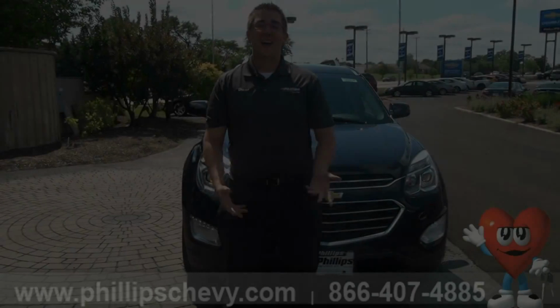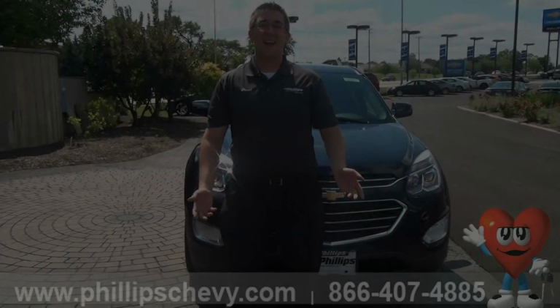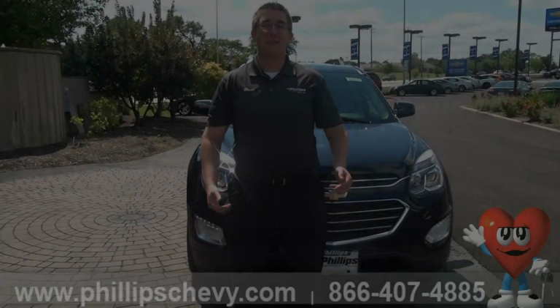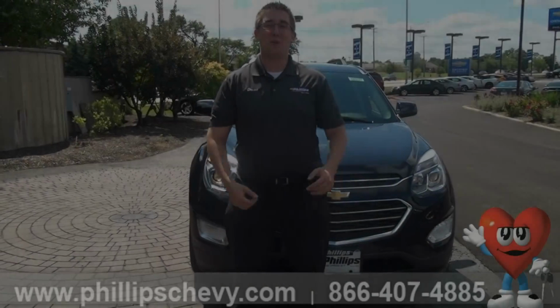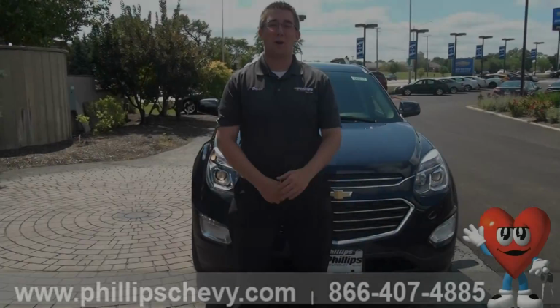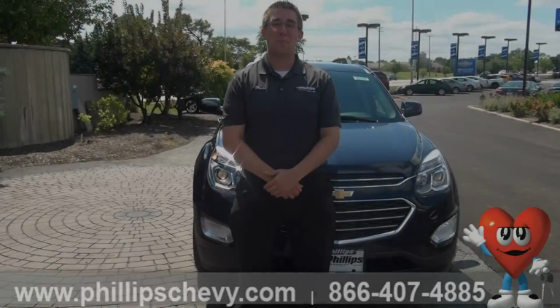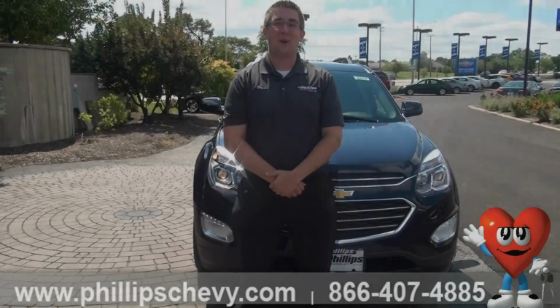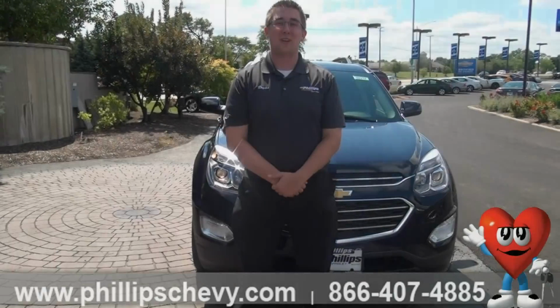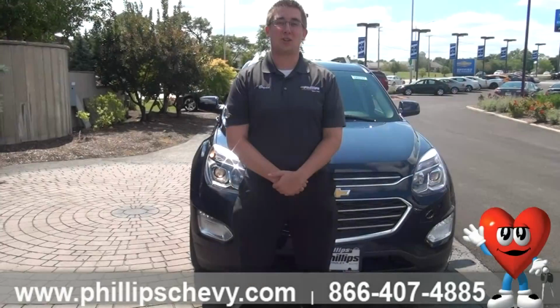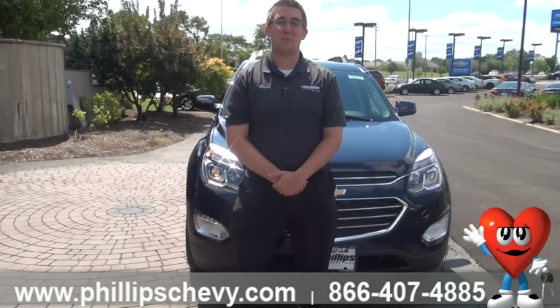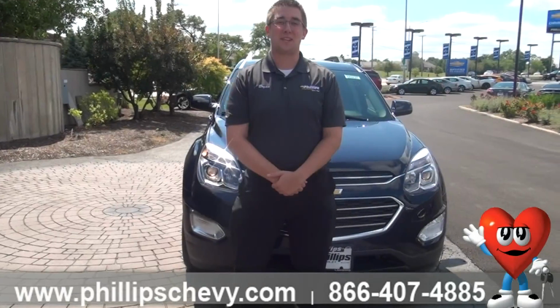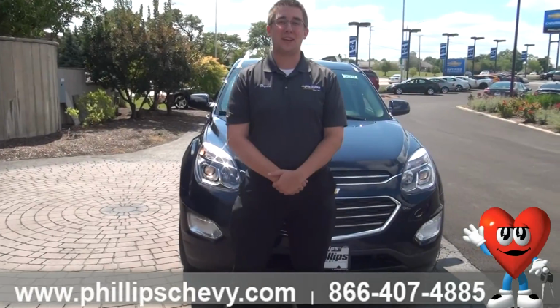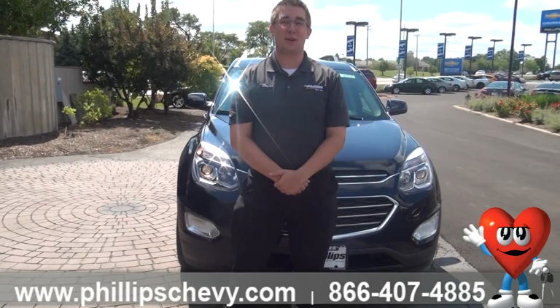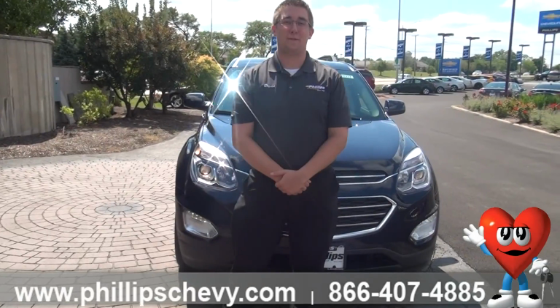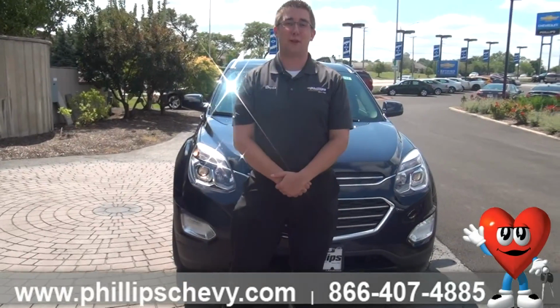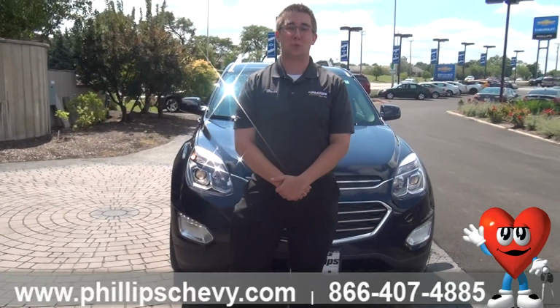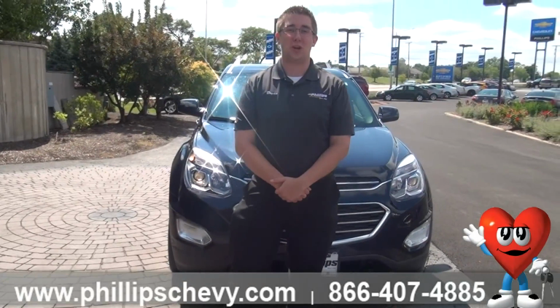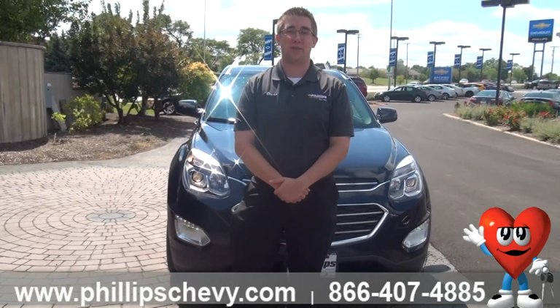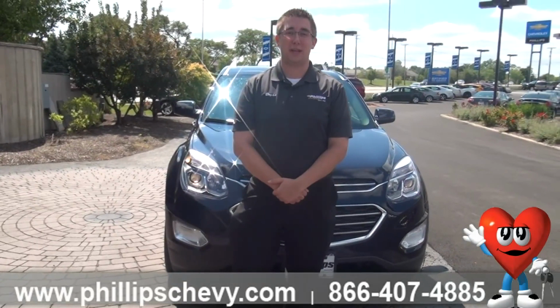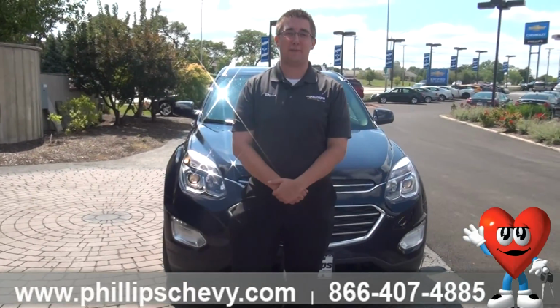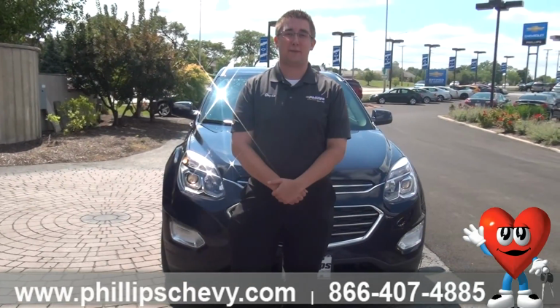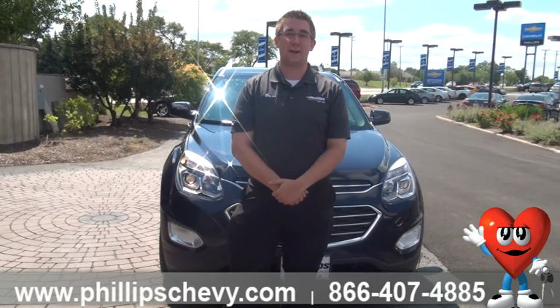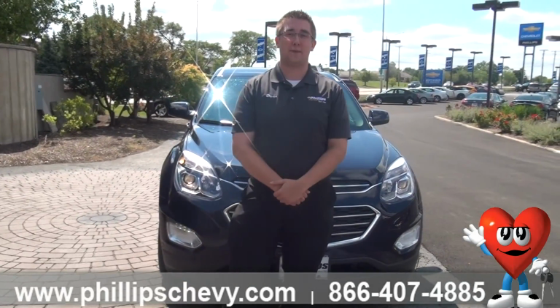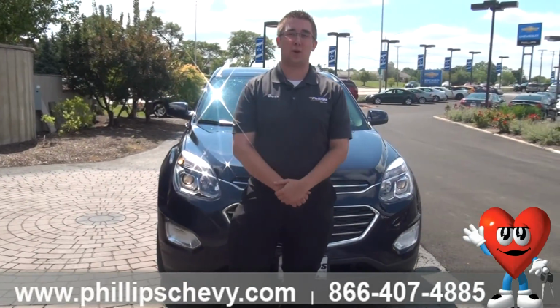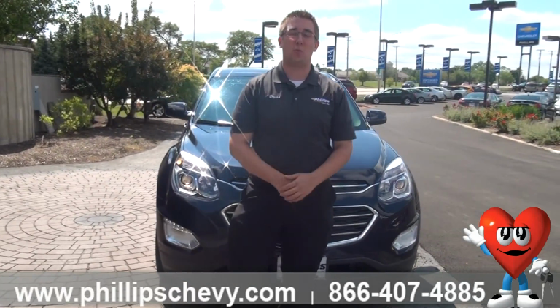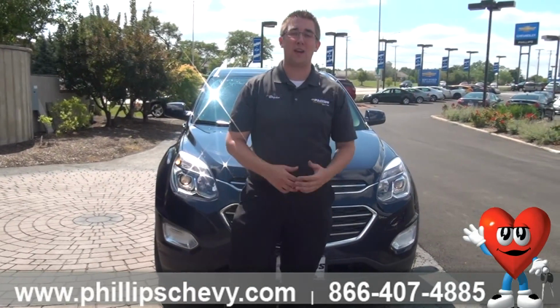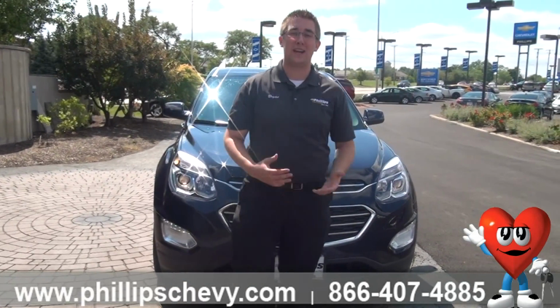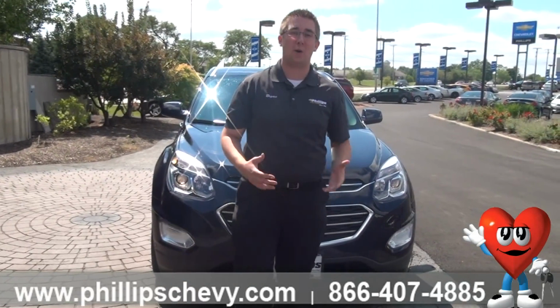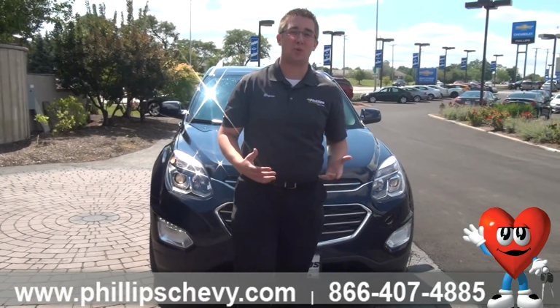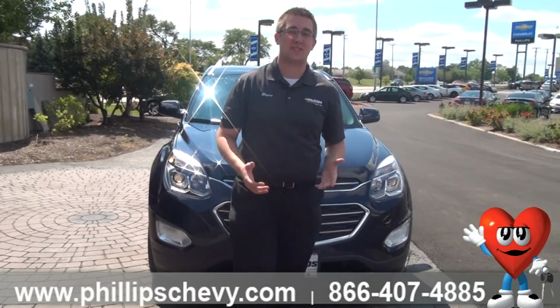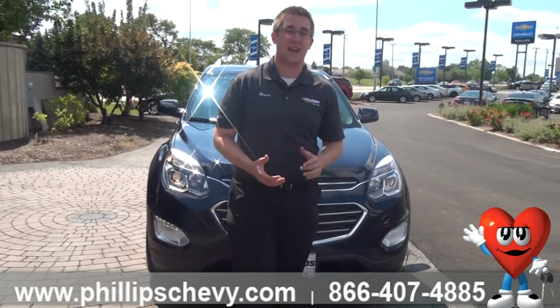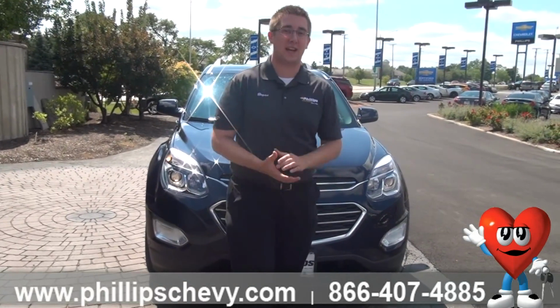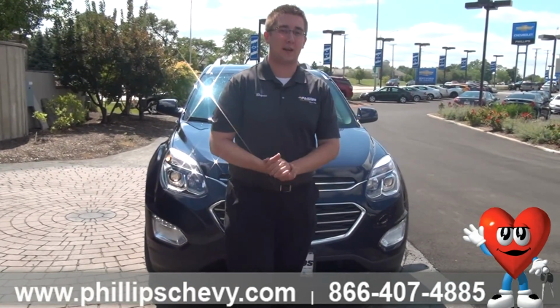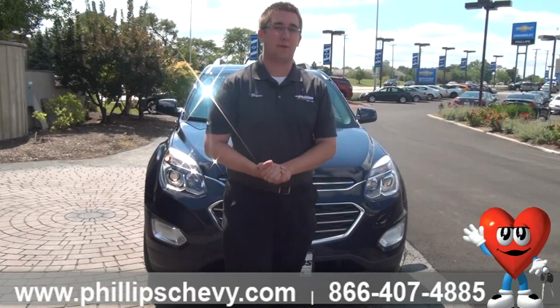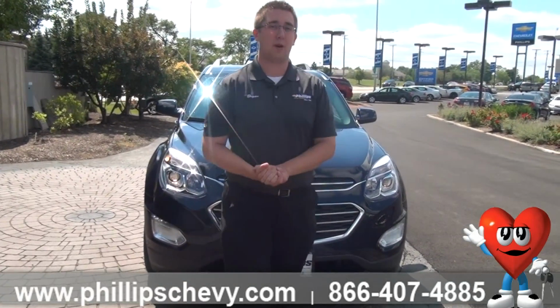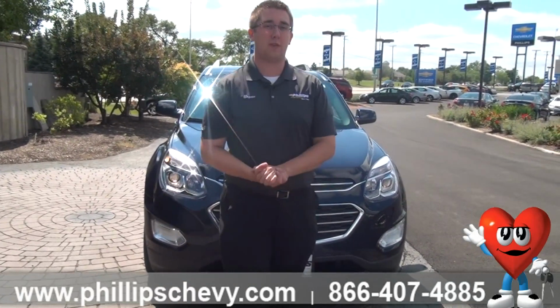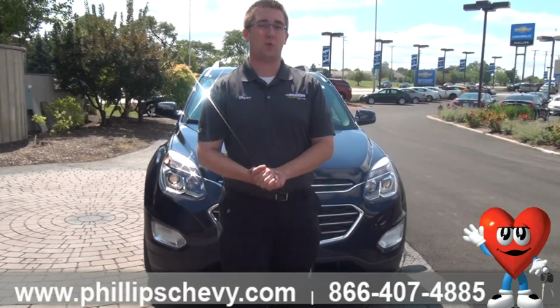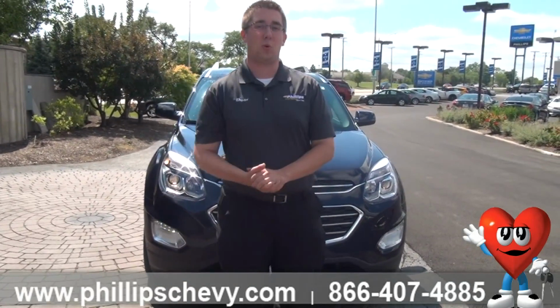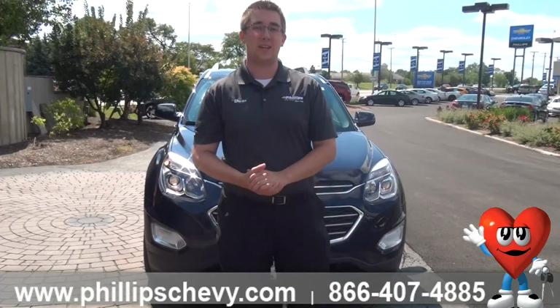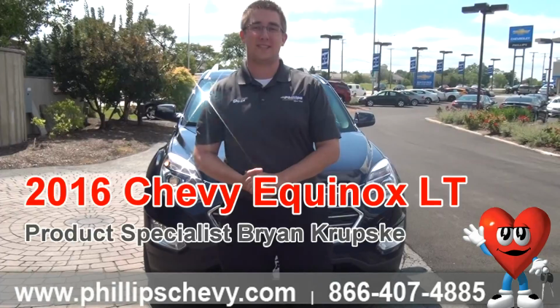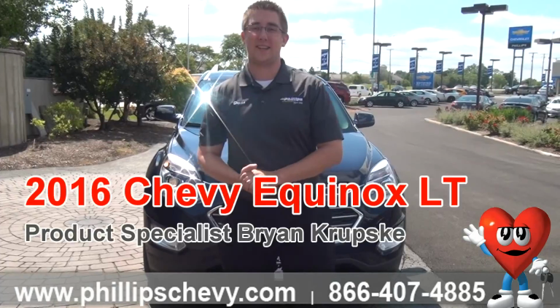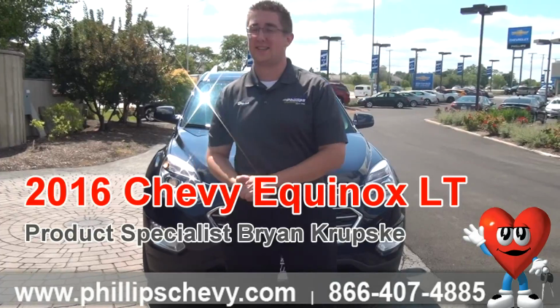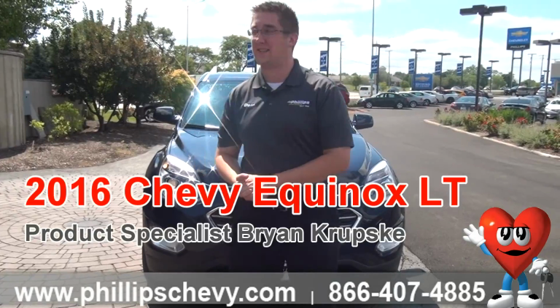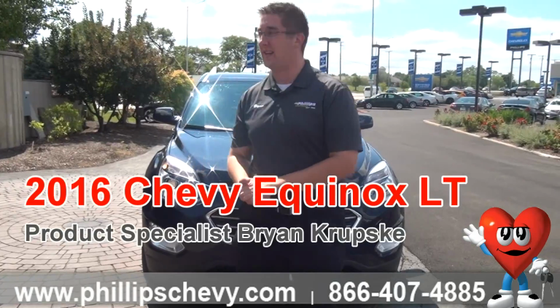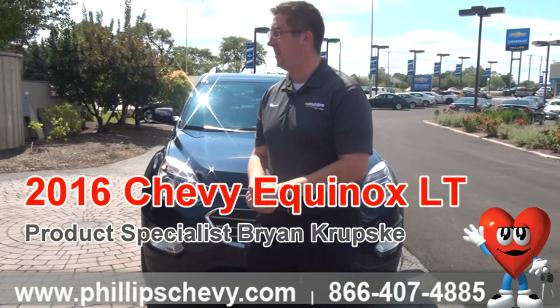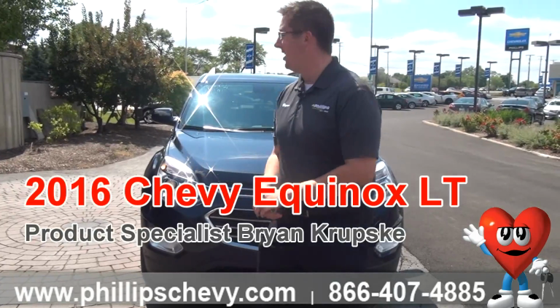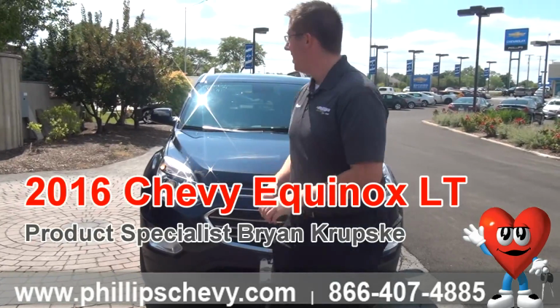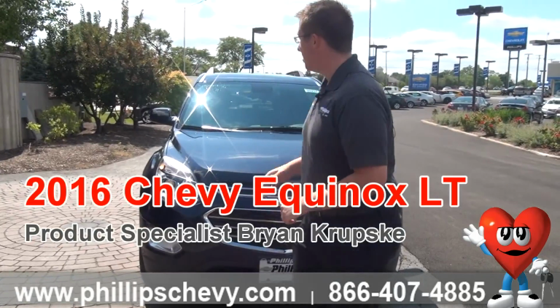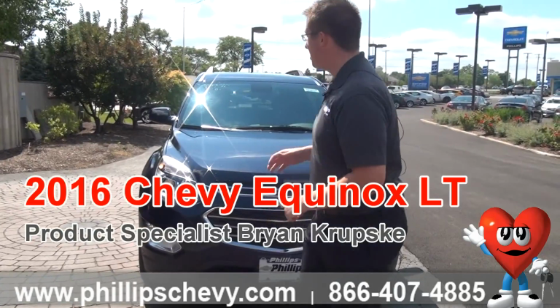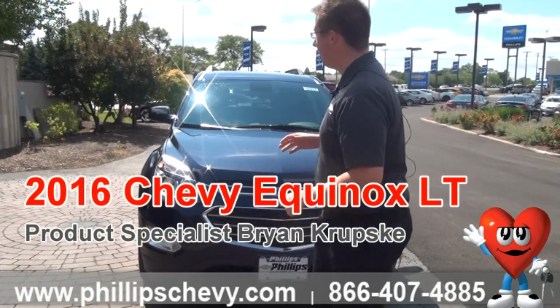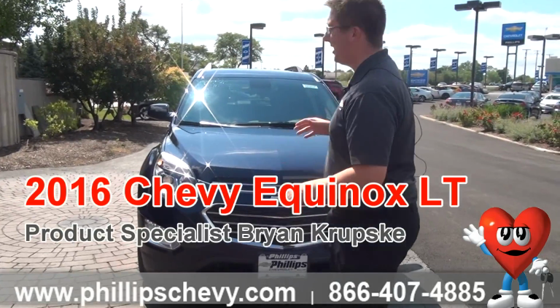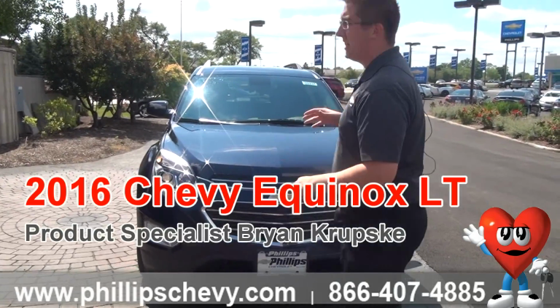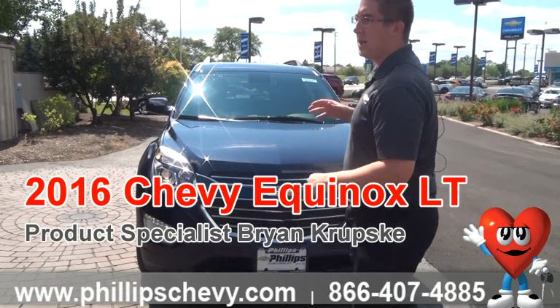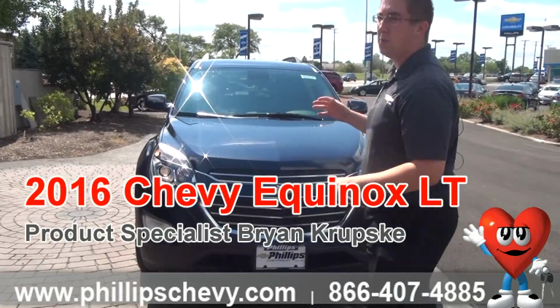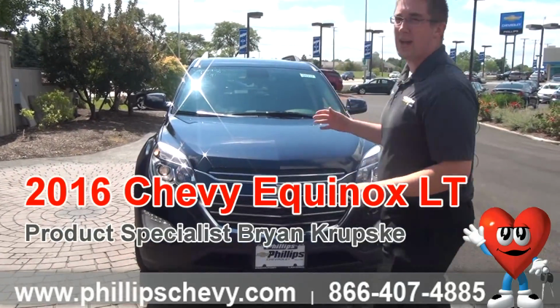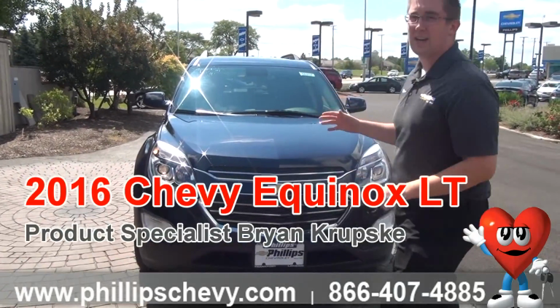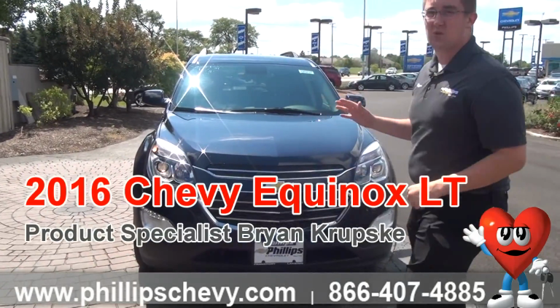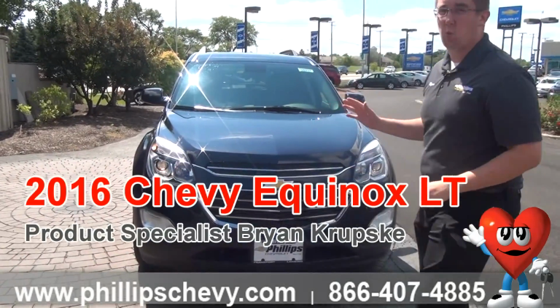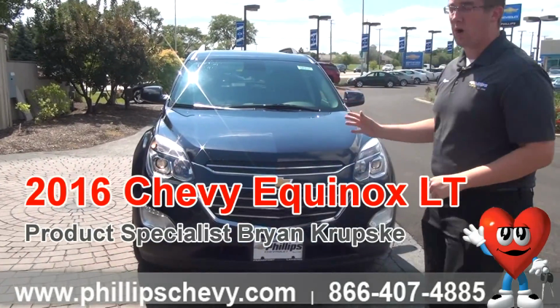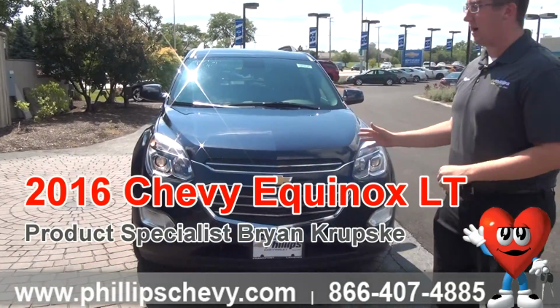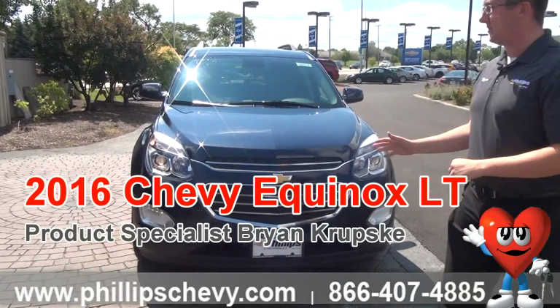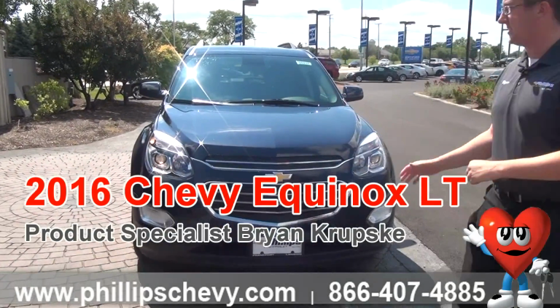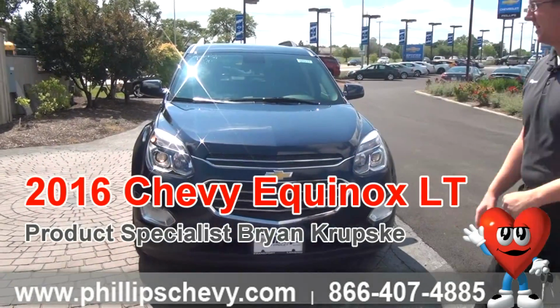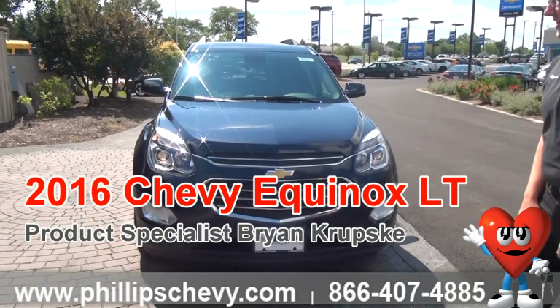Hey everyone, Brian Krupske here at Phillips Chevrolet in Frankfort. Right now we're standing in front of the 2016 Chevrolet Equinox 1LT.